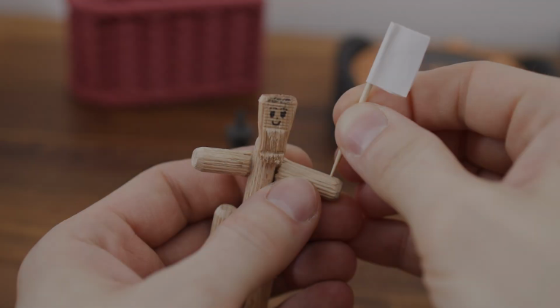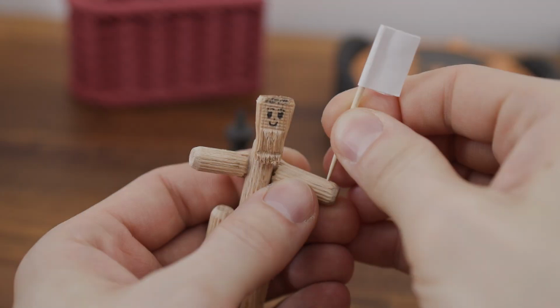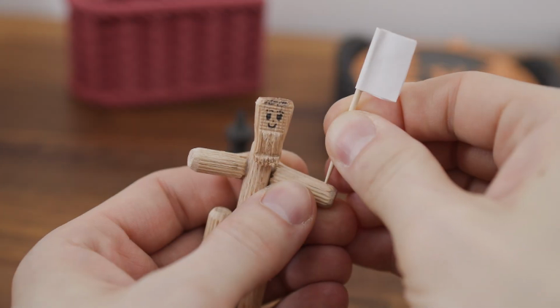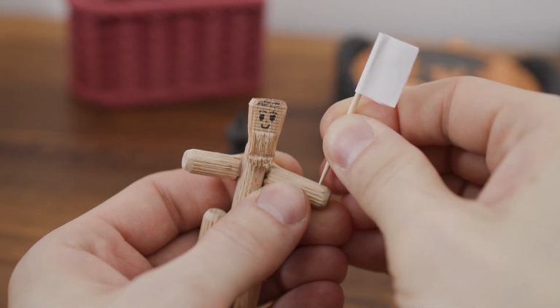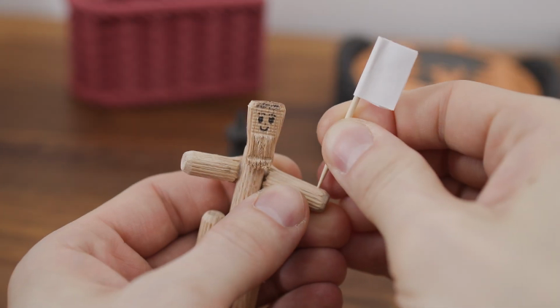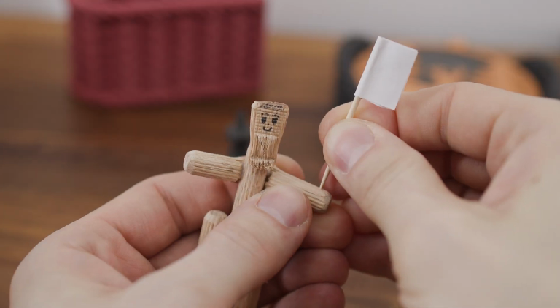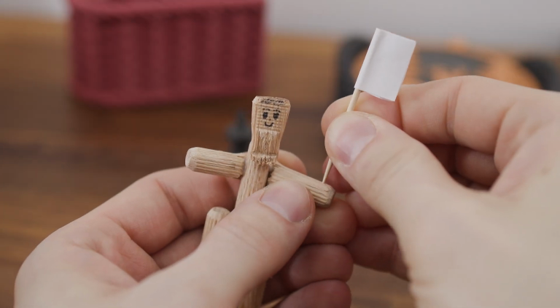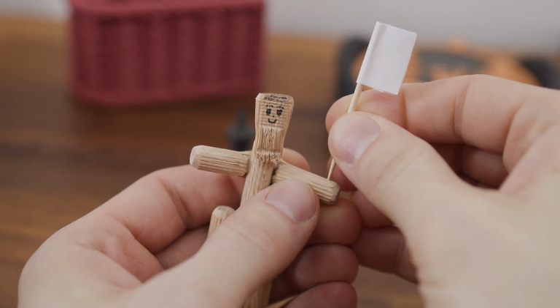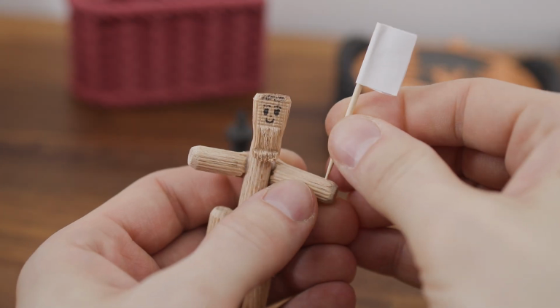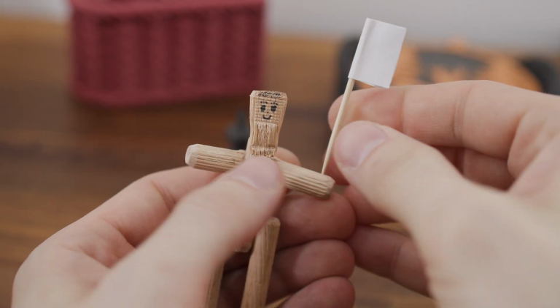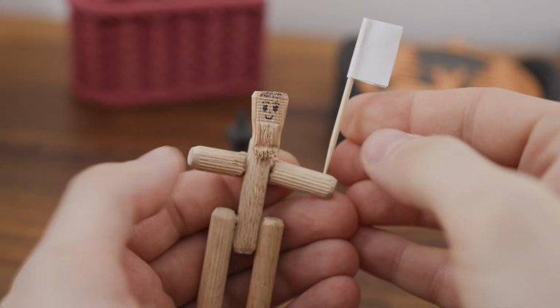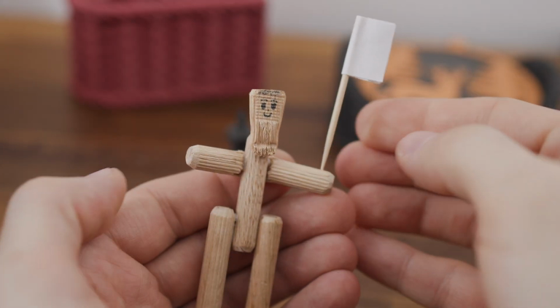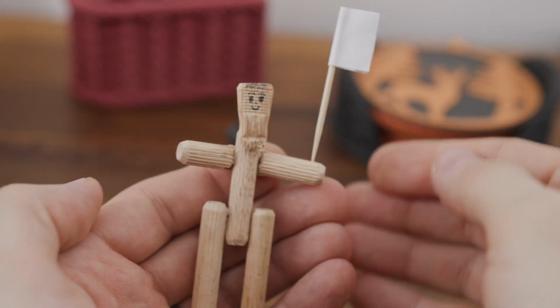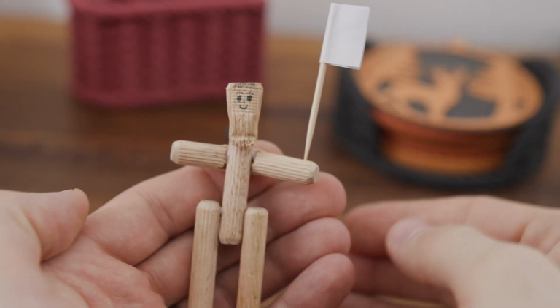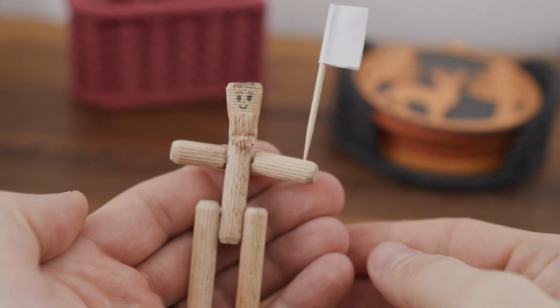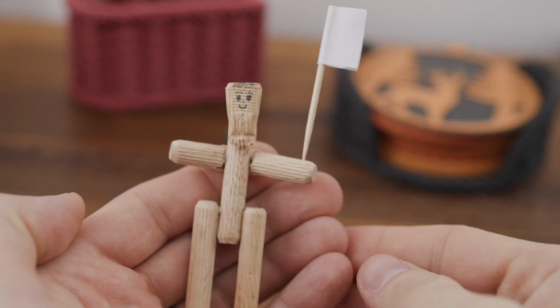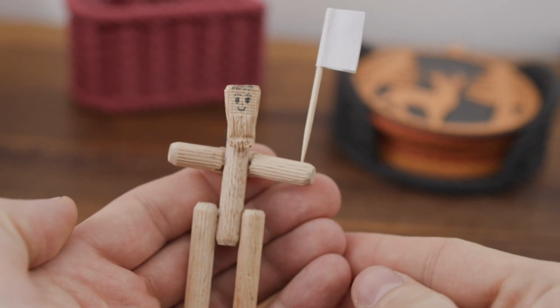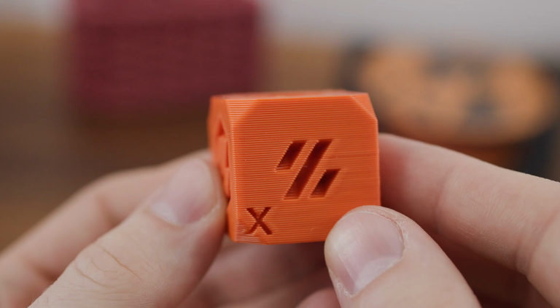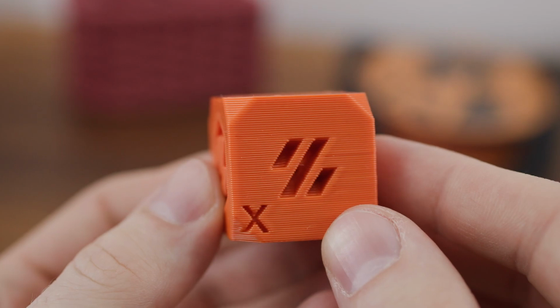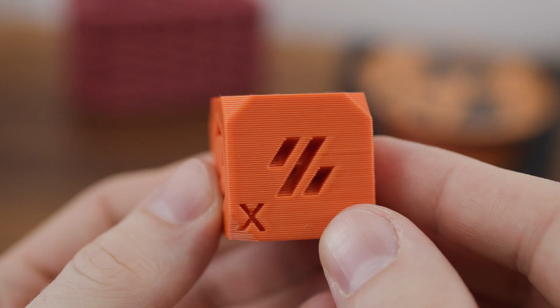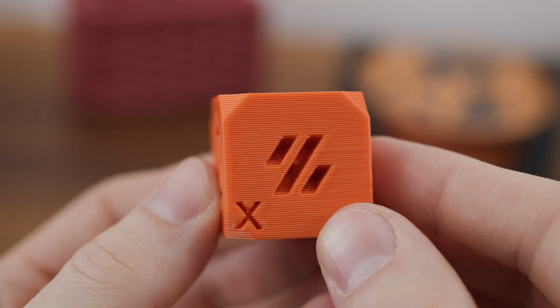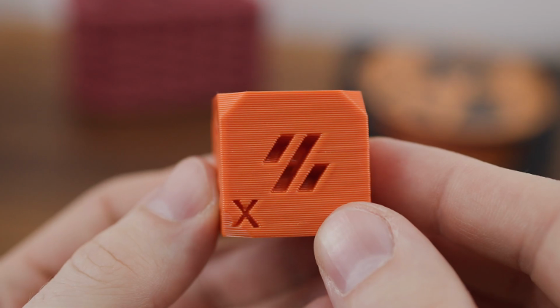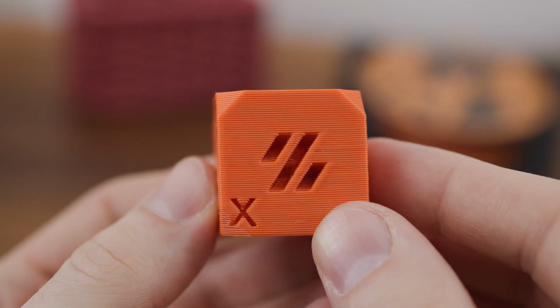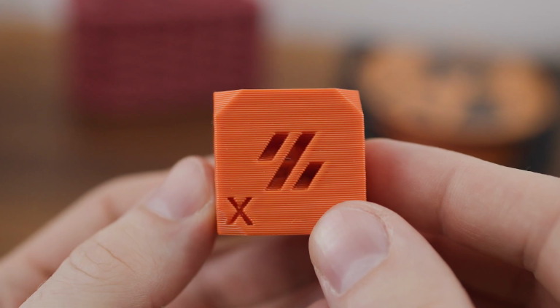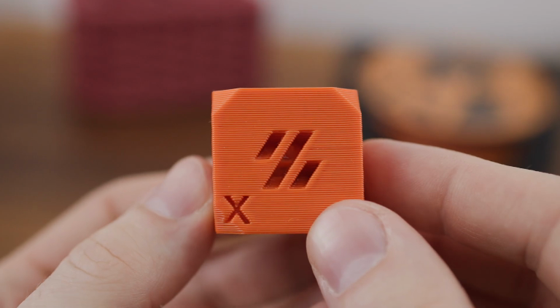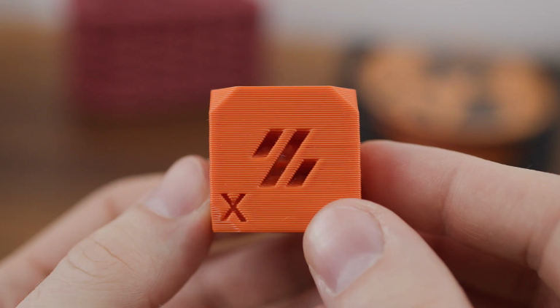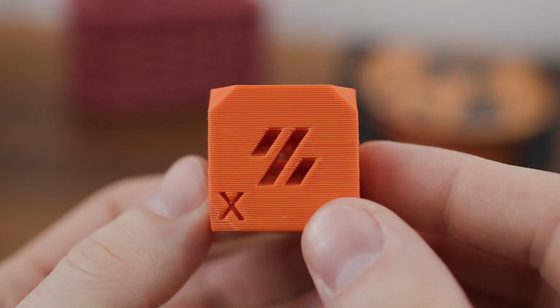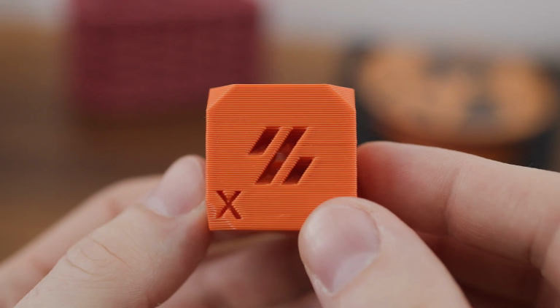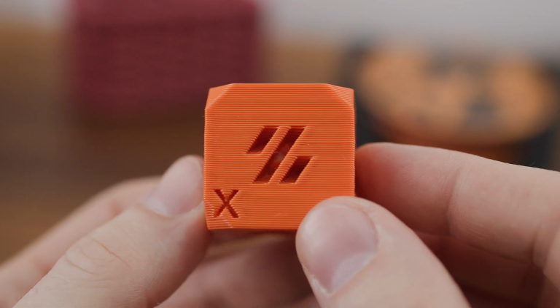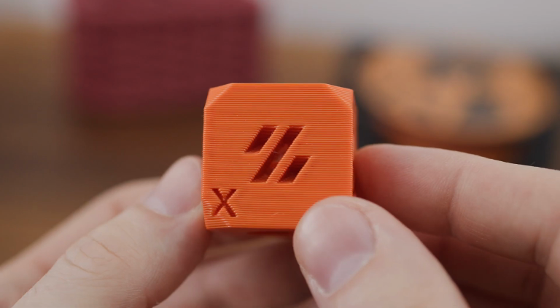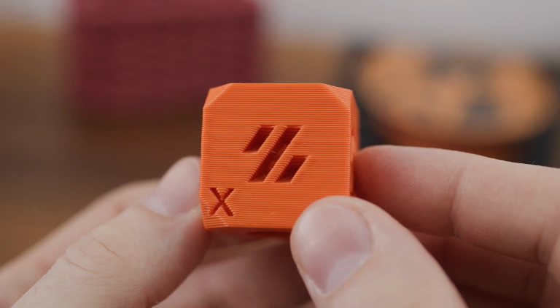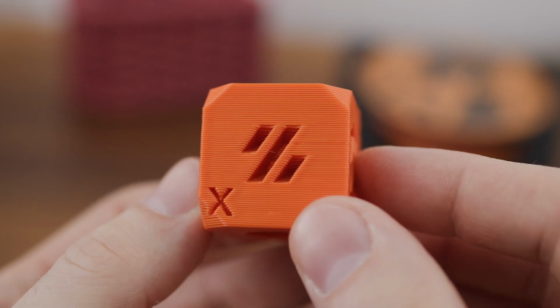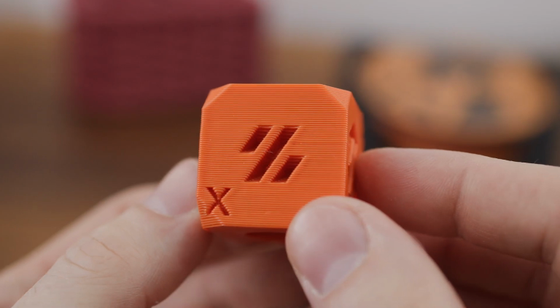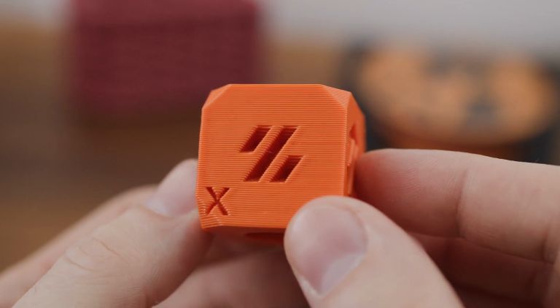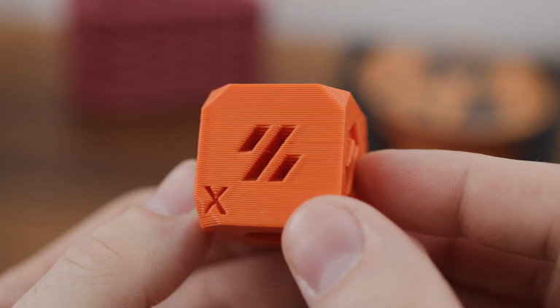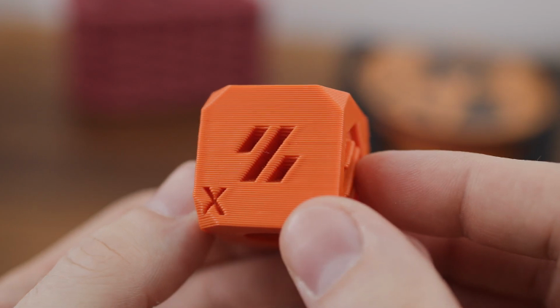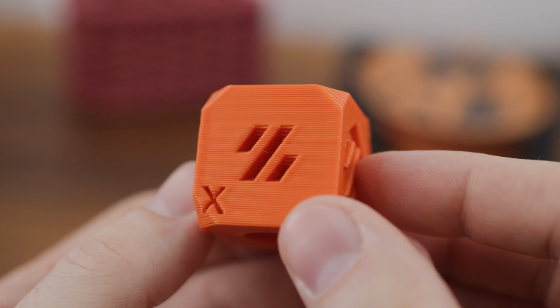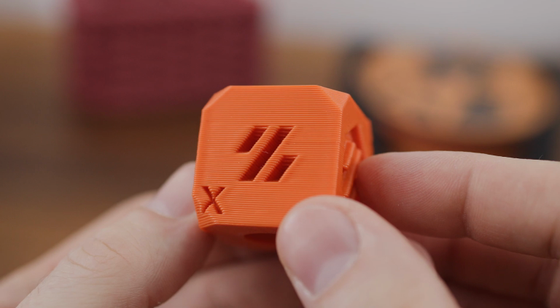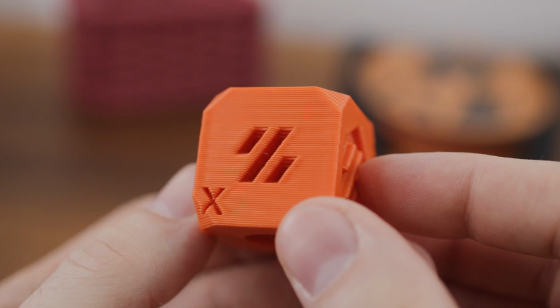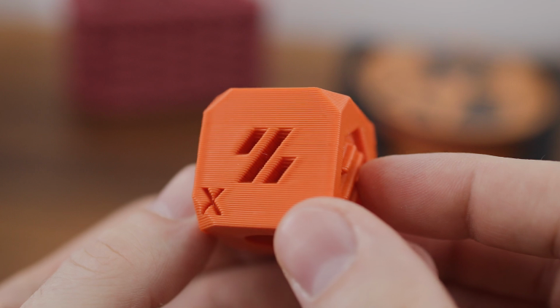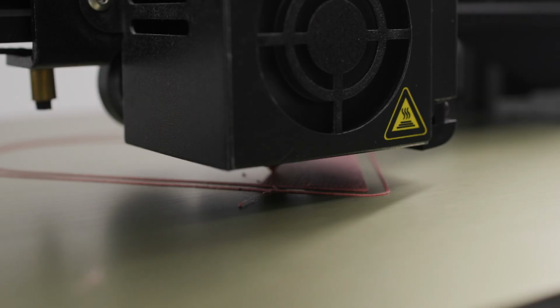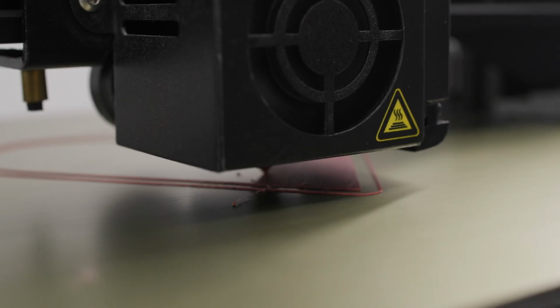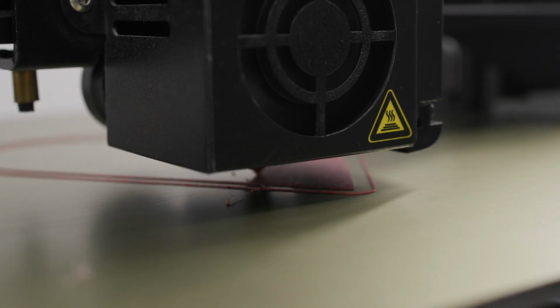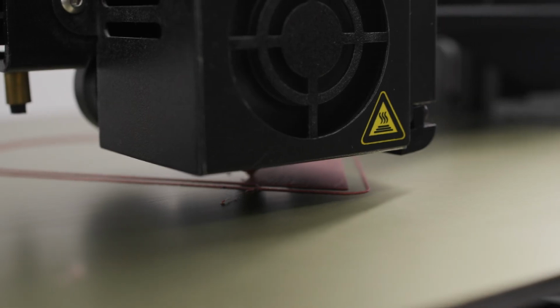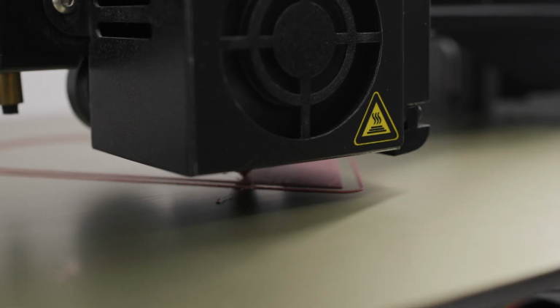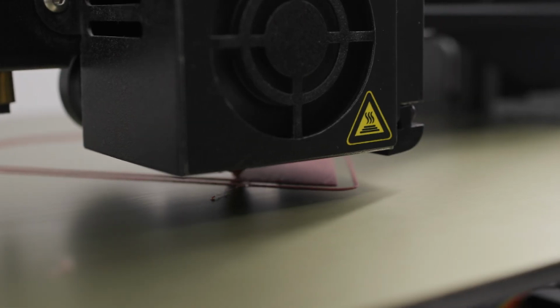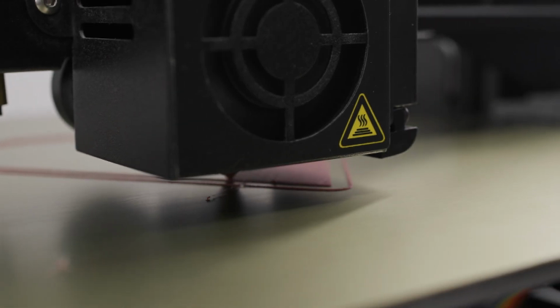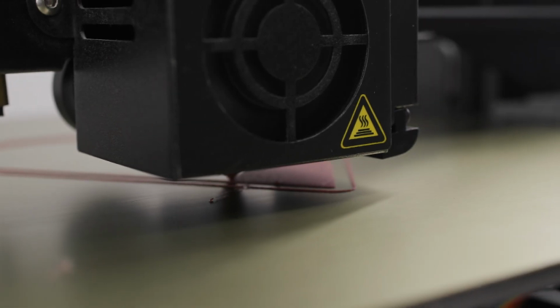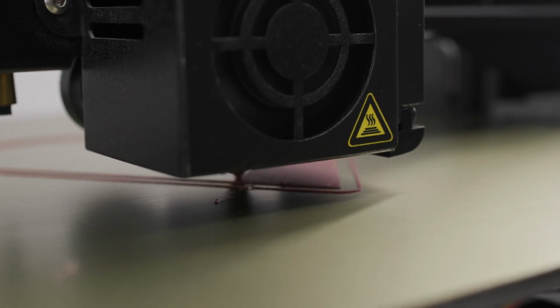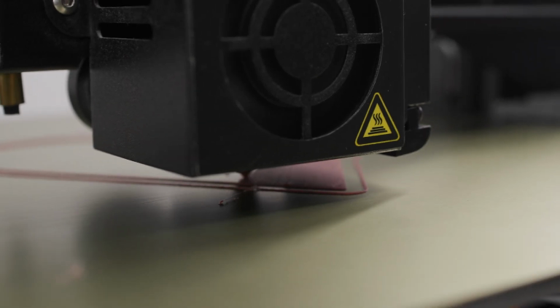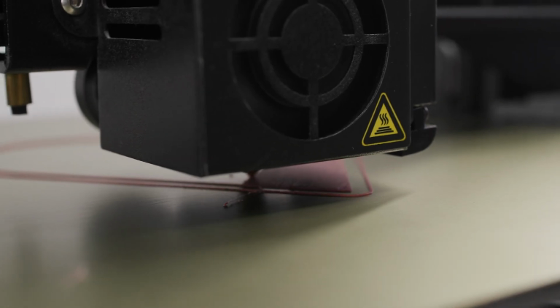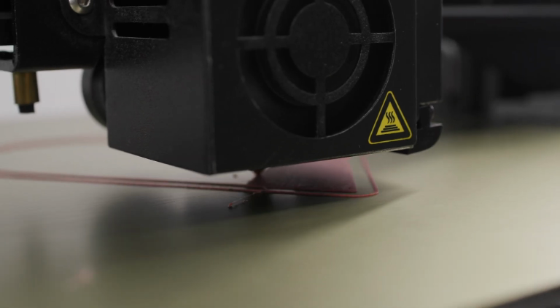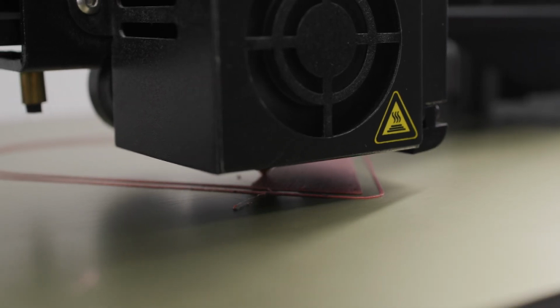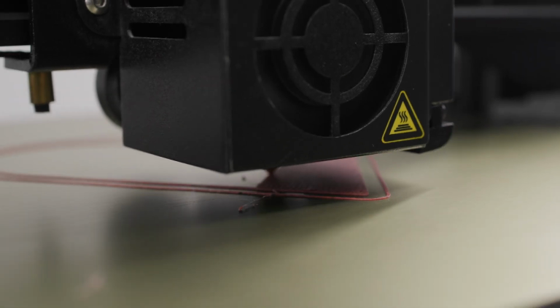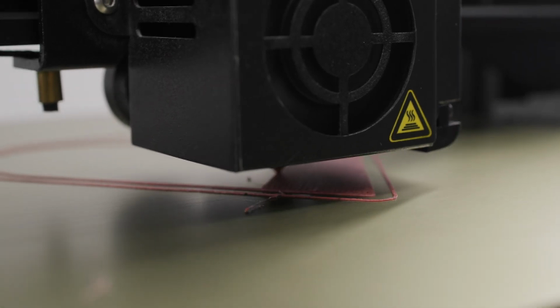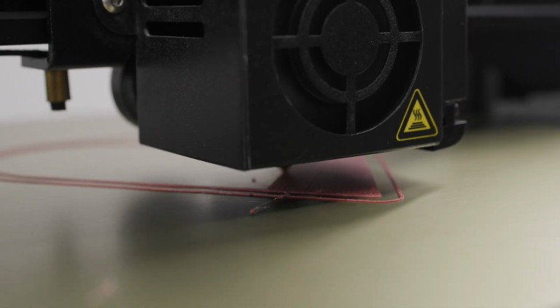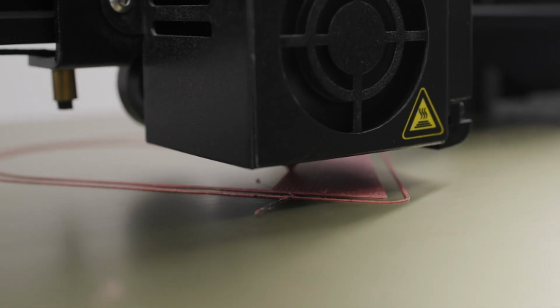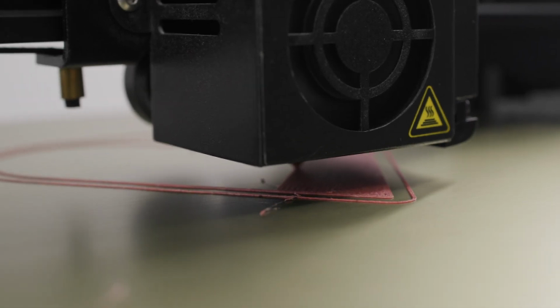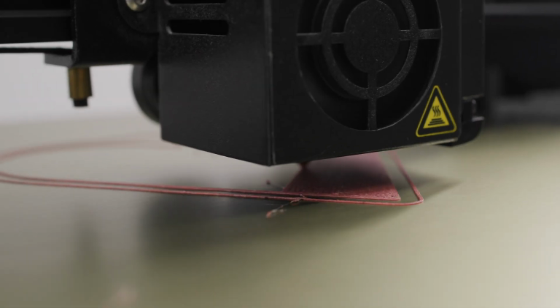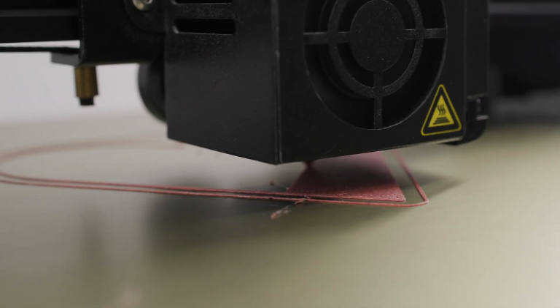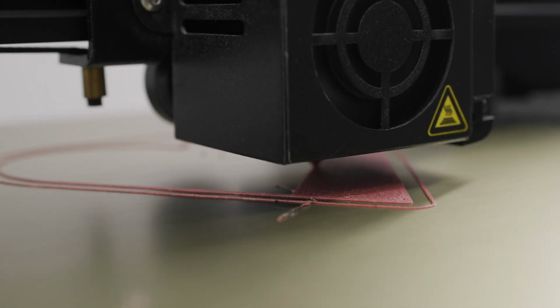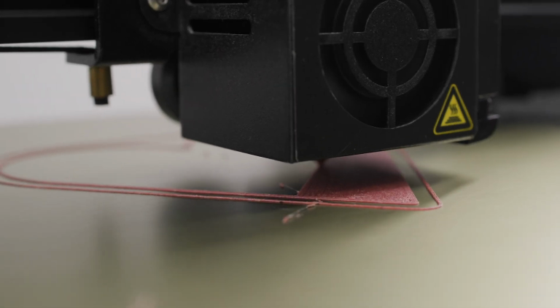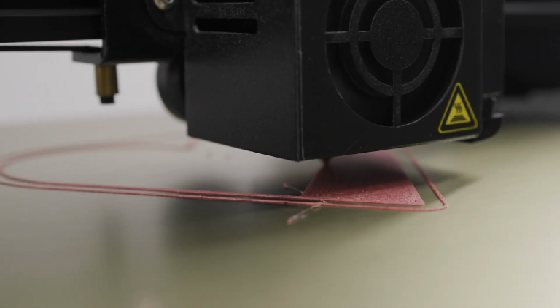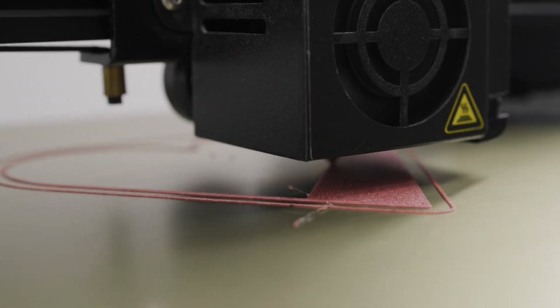You are not very good at woodworking, but you are pretty good at 3D printing? Then today's video might be just for you.